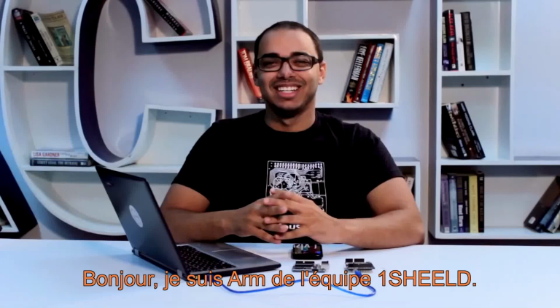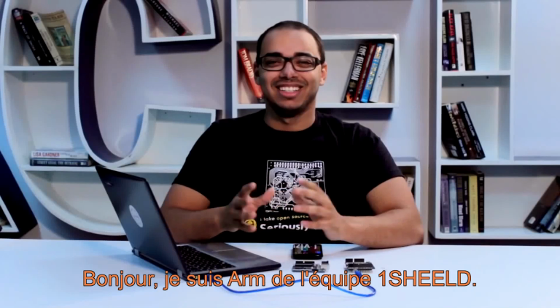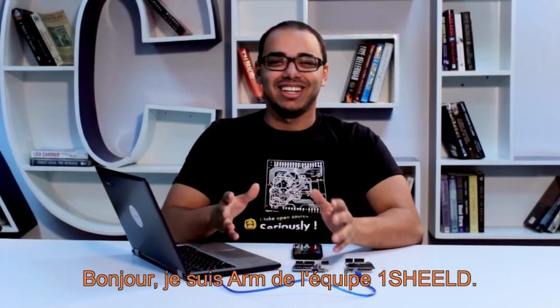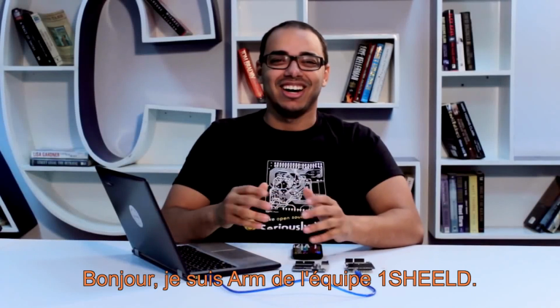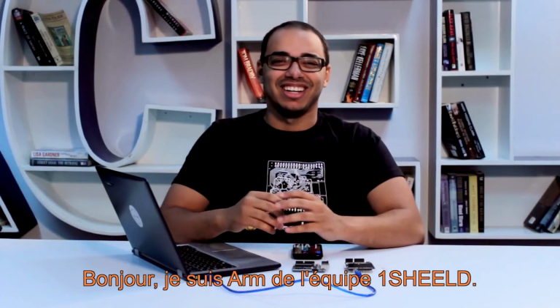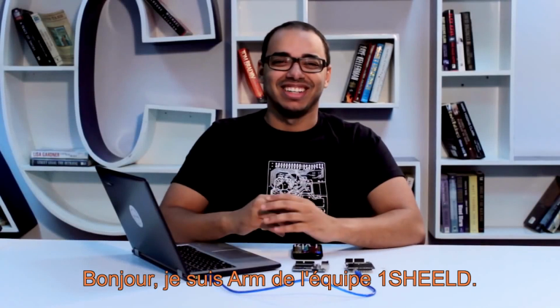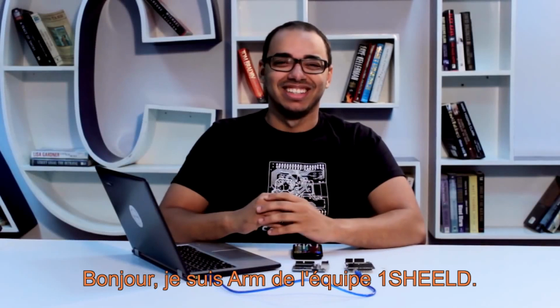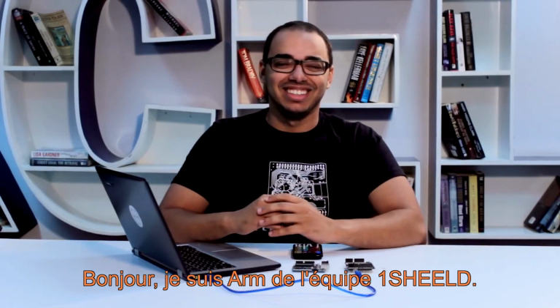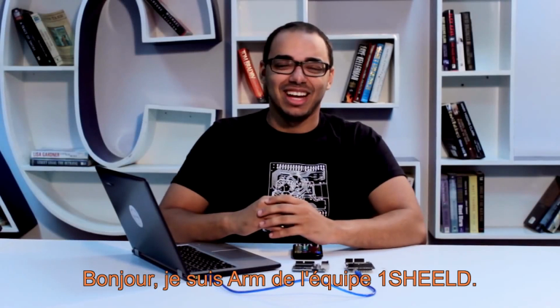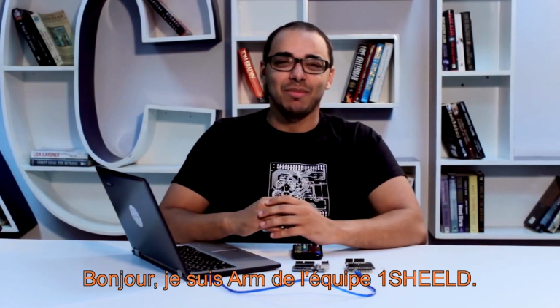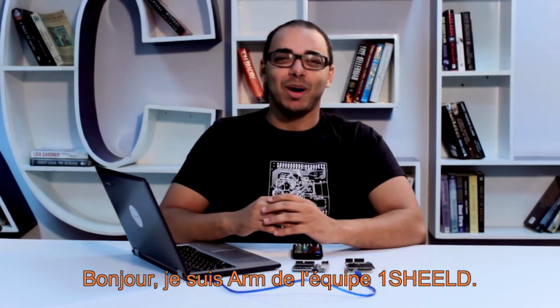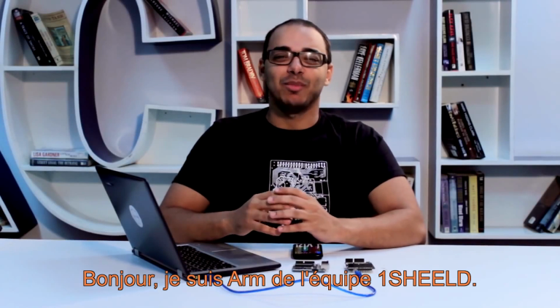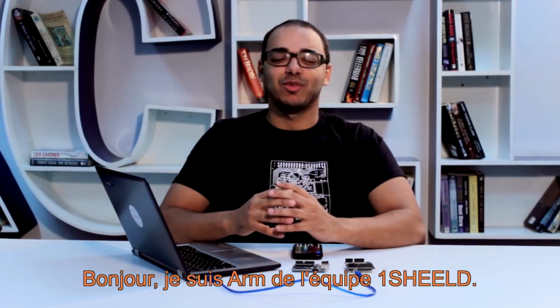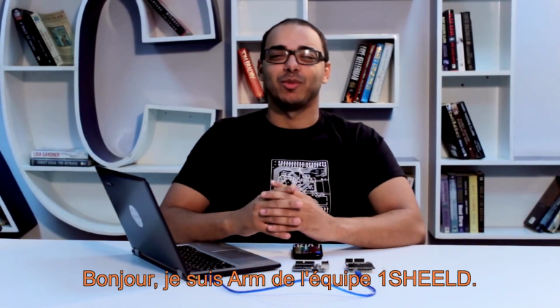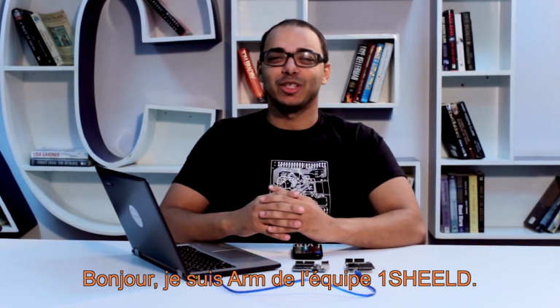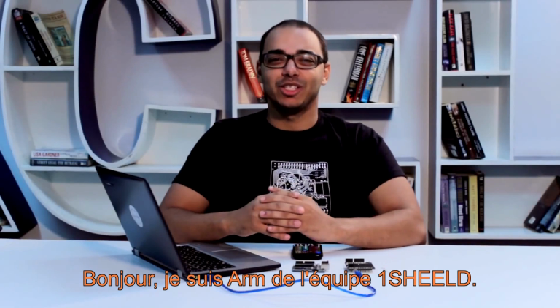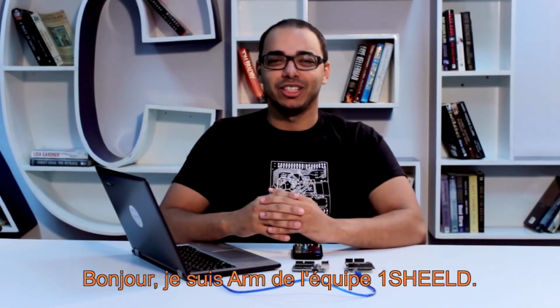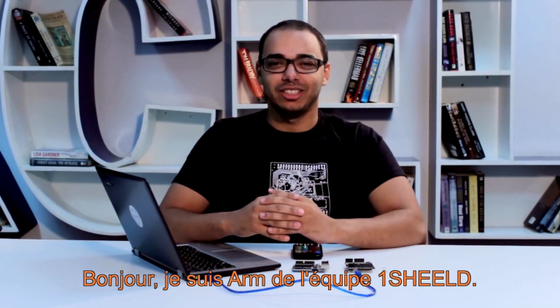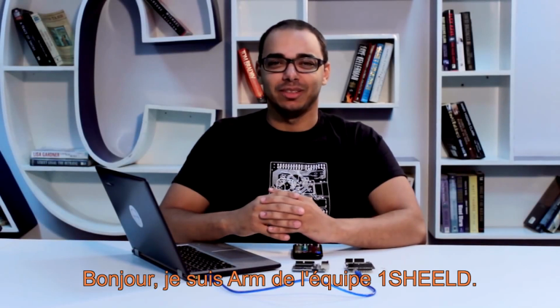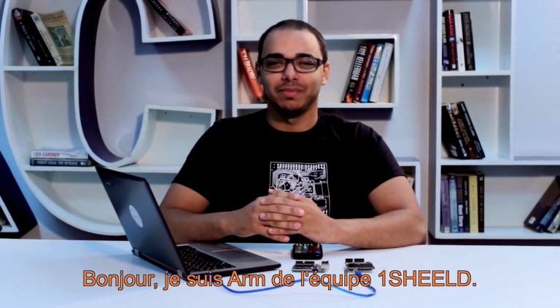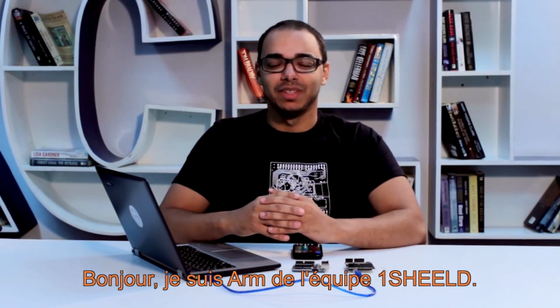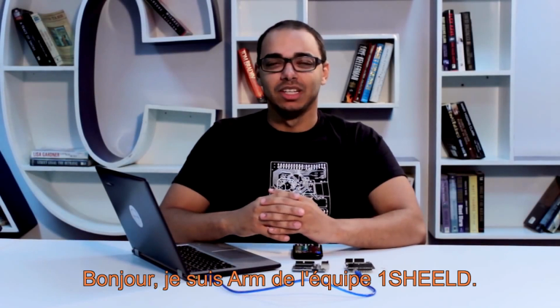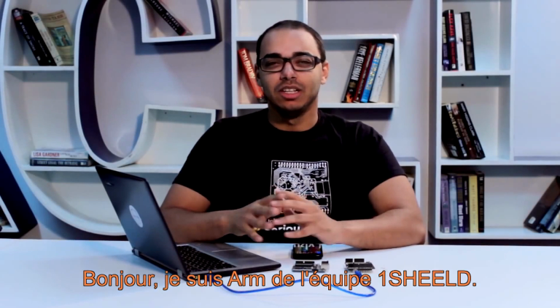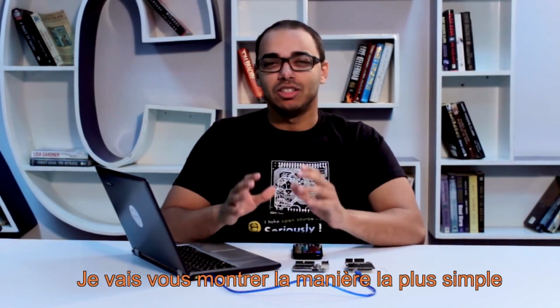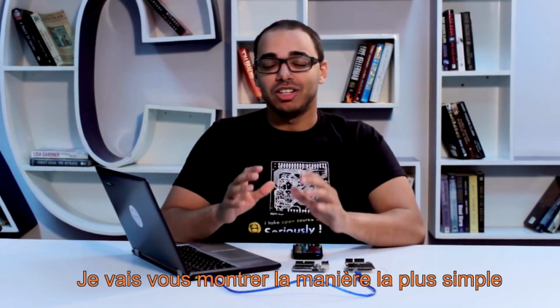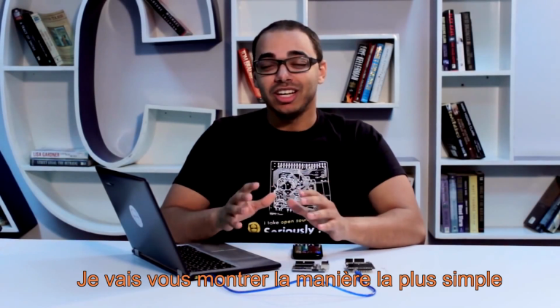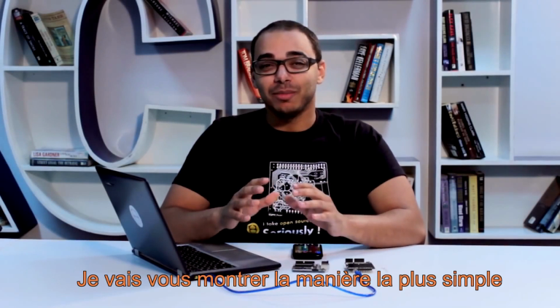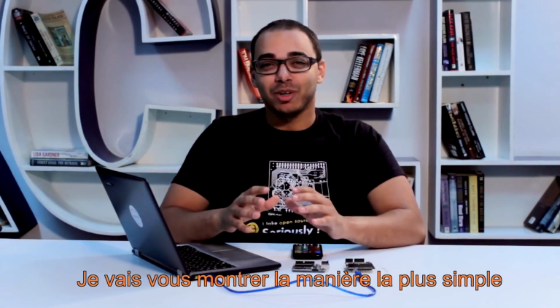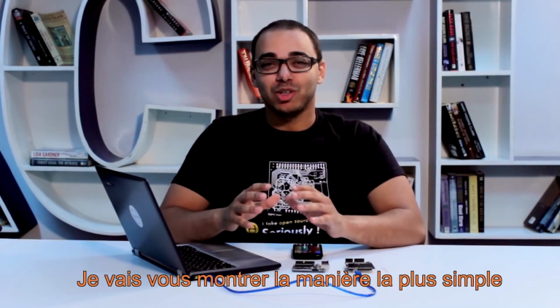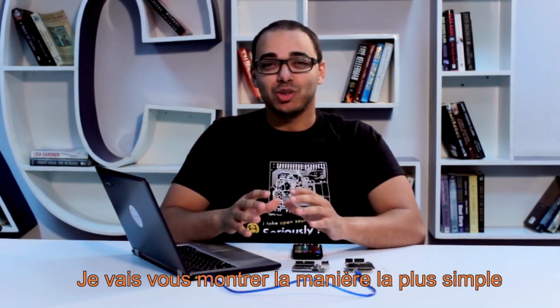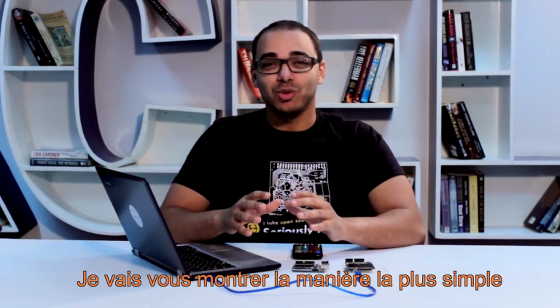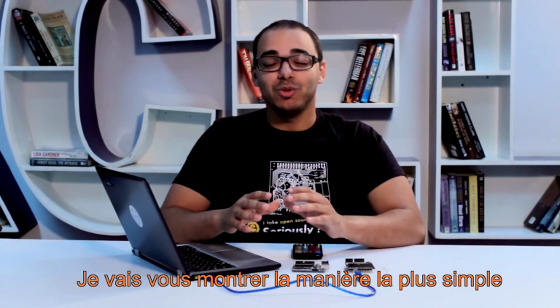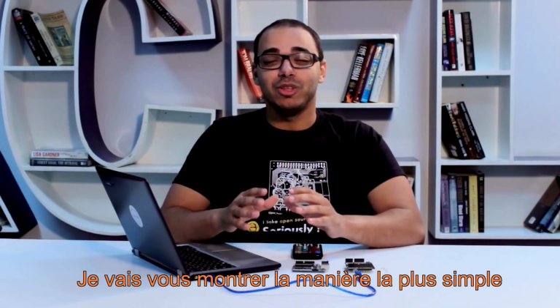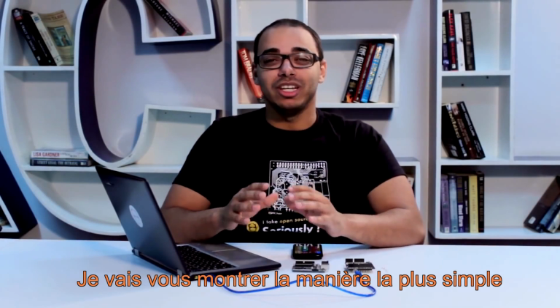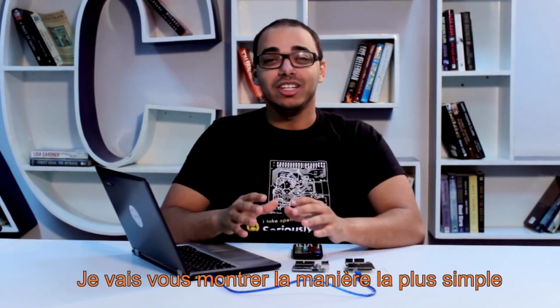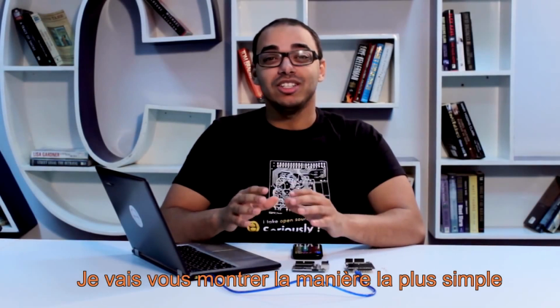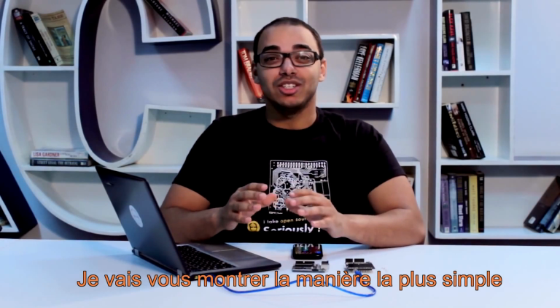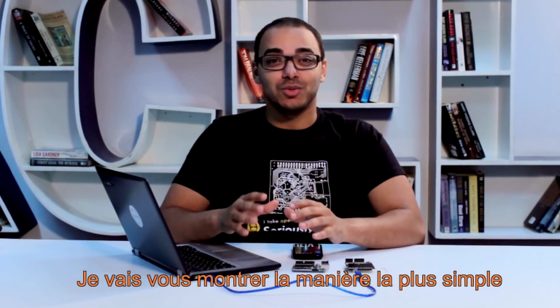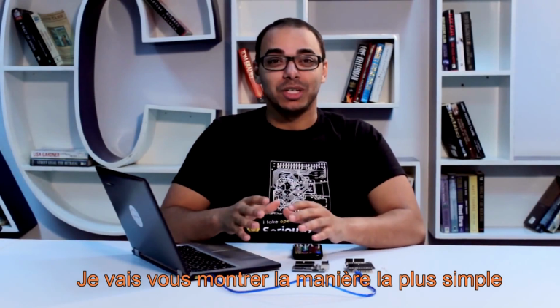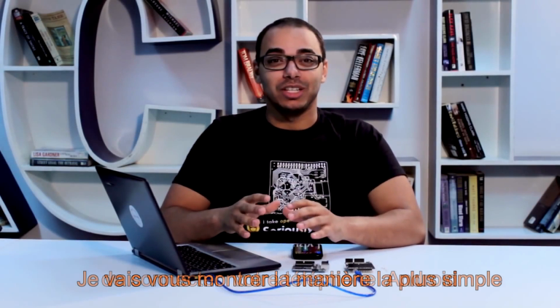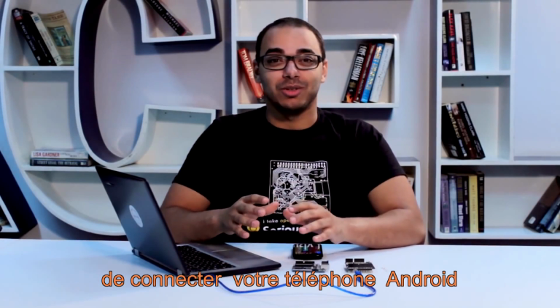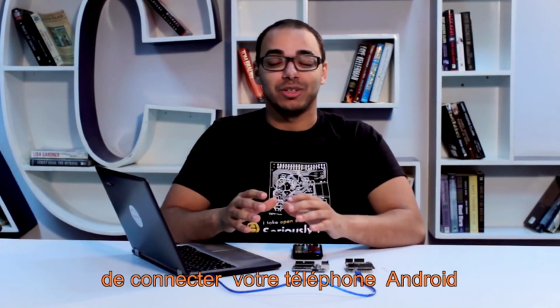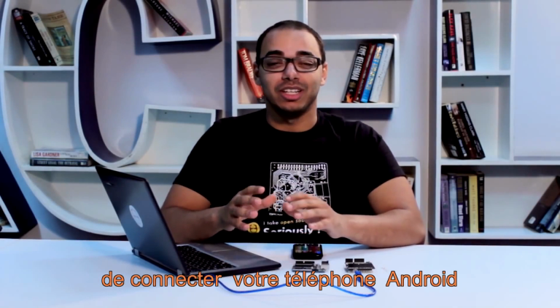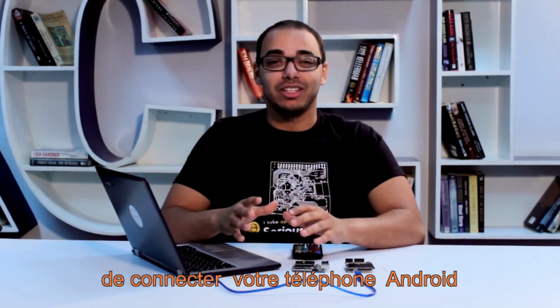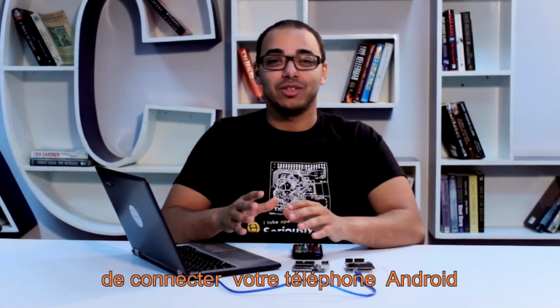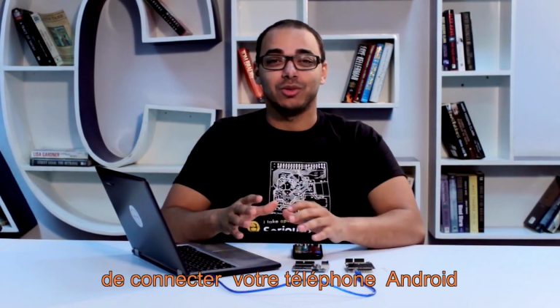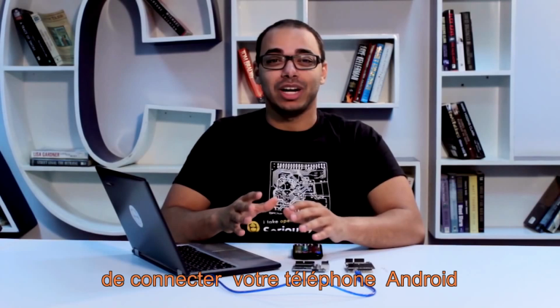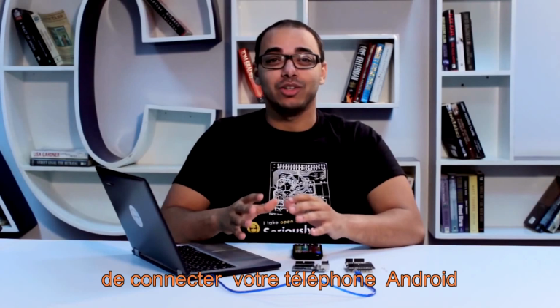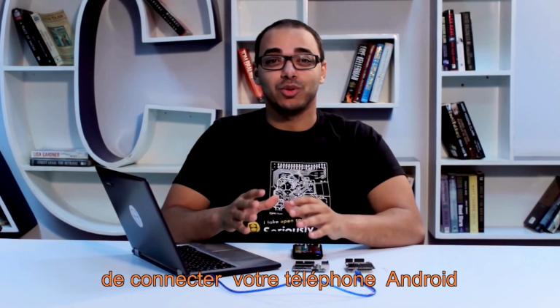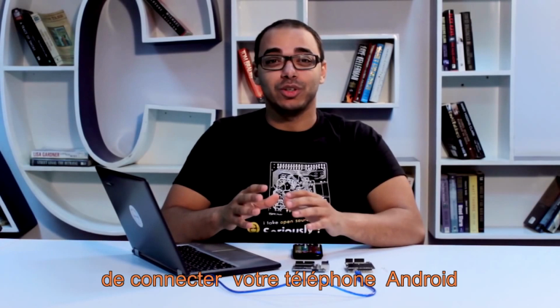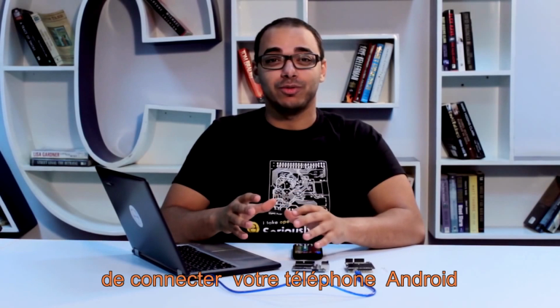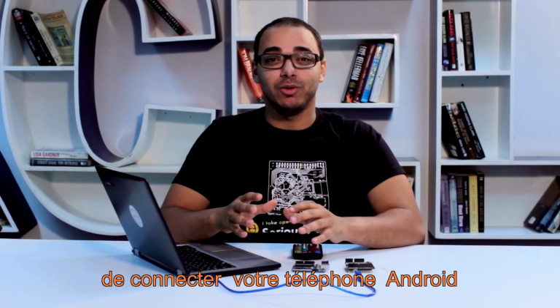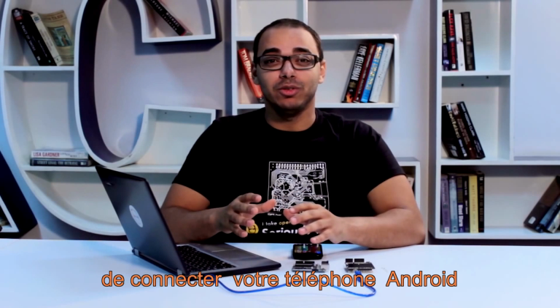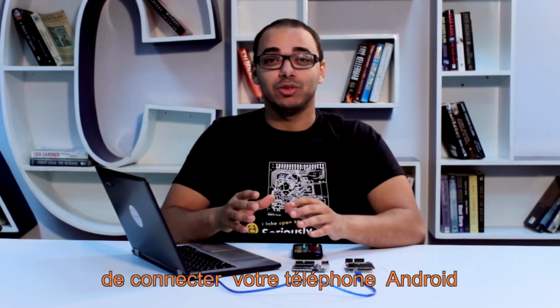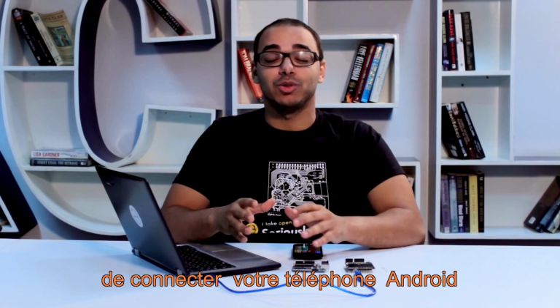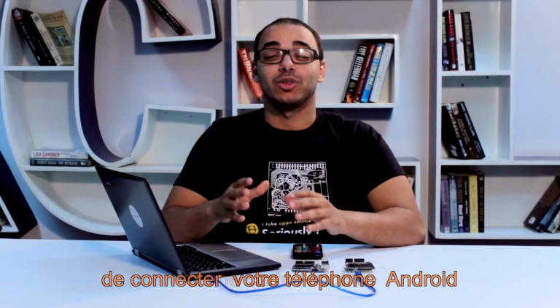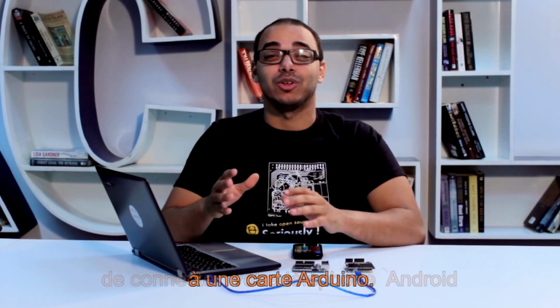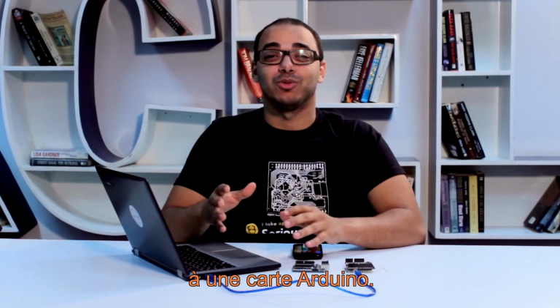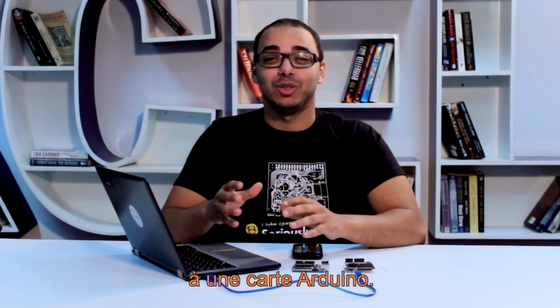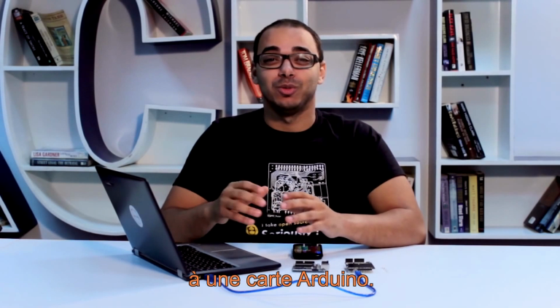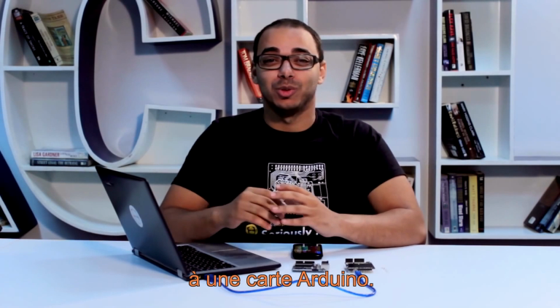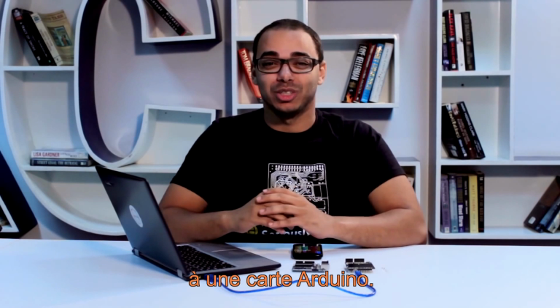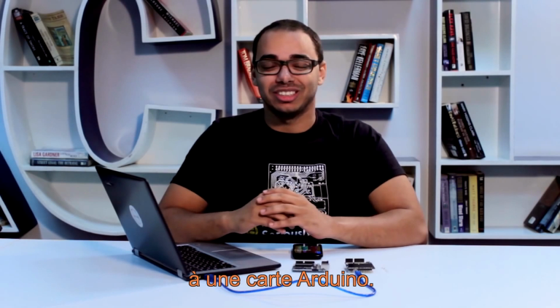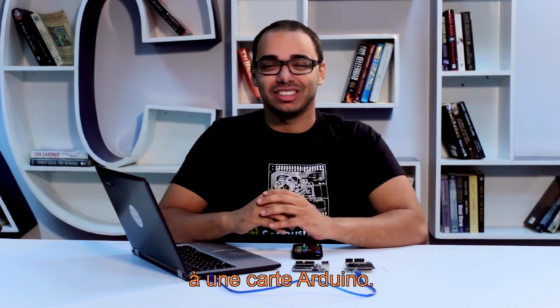Hi, I'm Amr from OneShield Team. Today I'm going to show you the easiest way to connect your Android phone to your Arduino board.